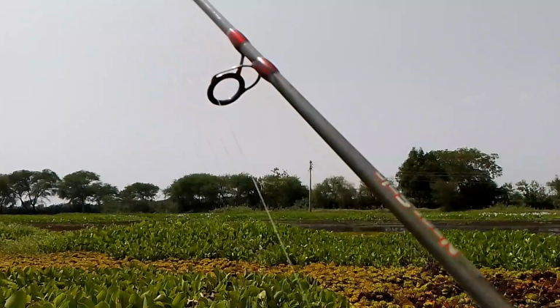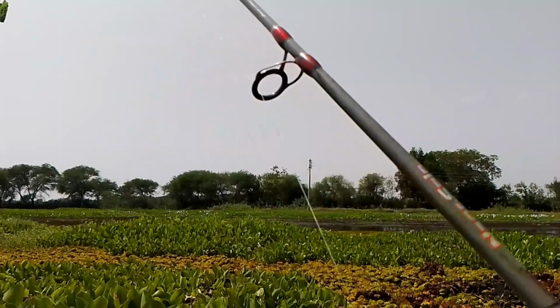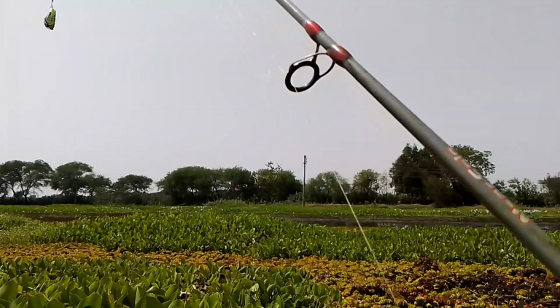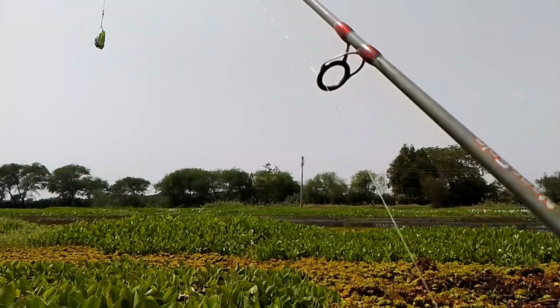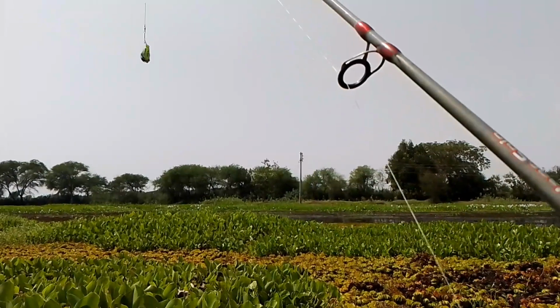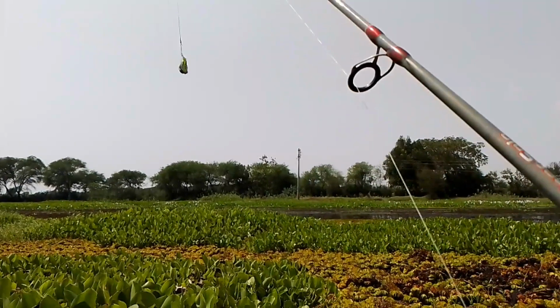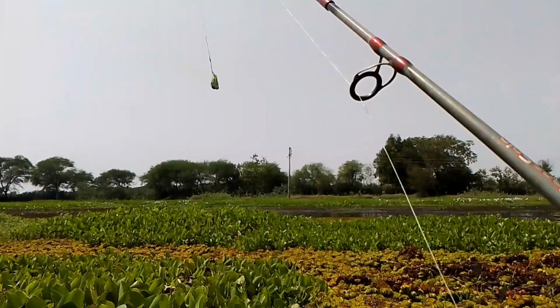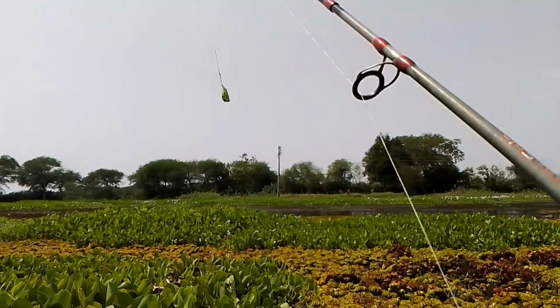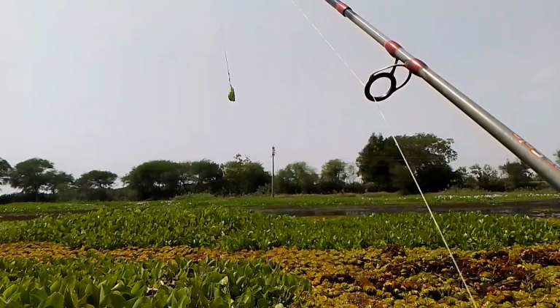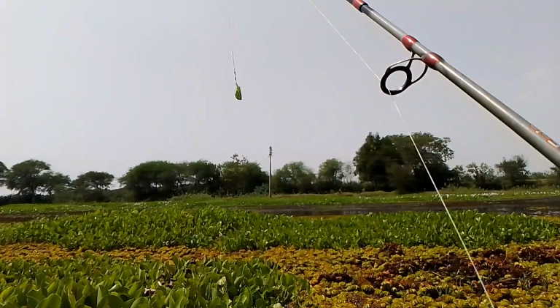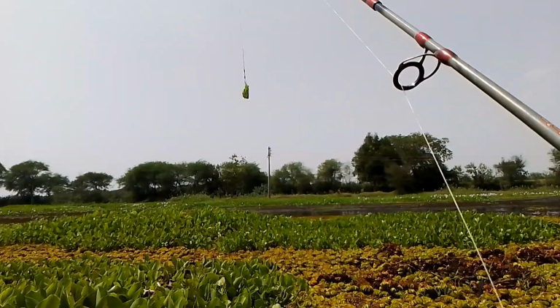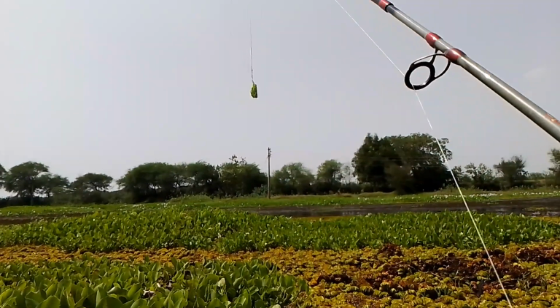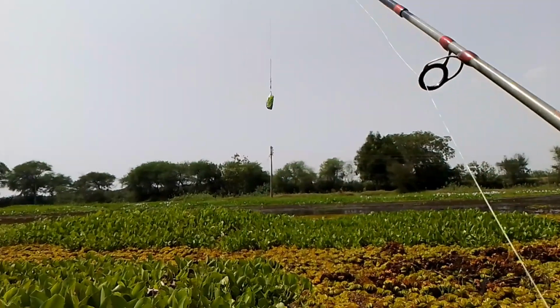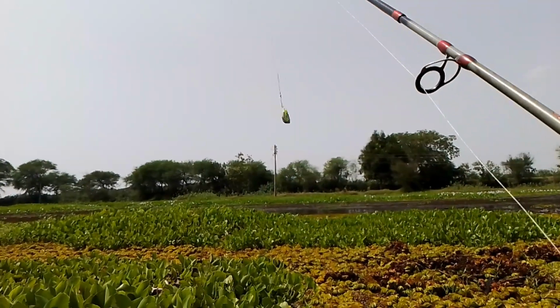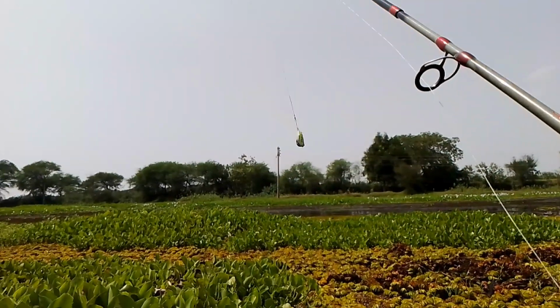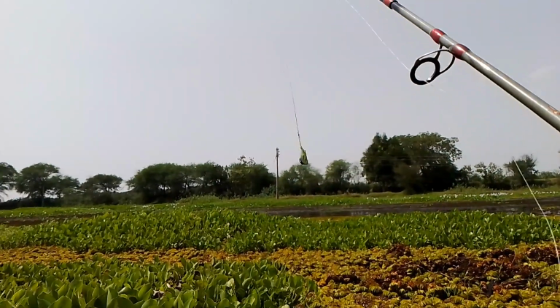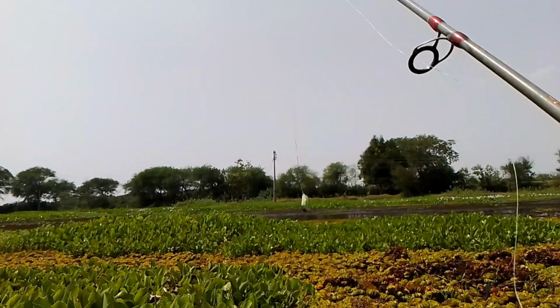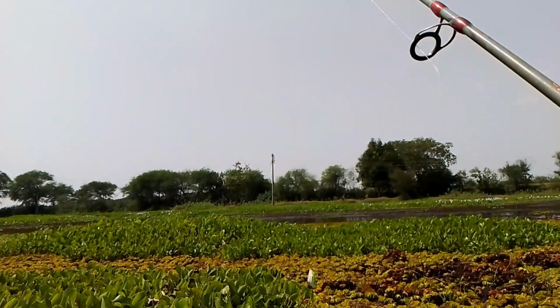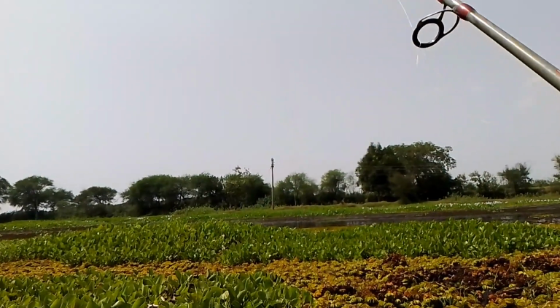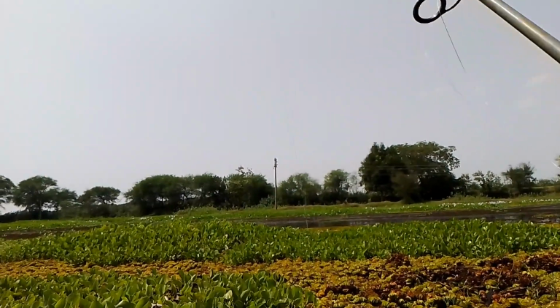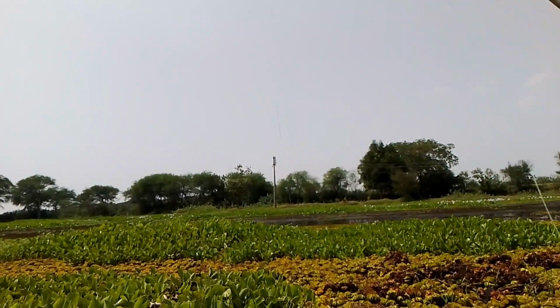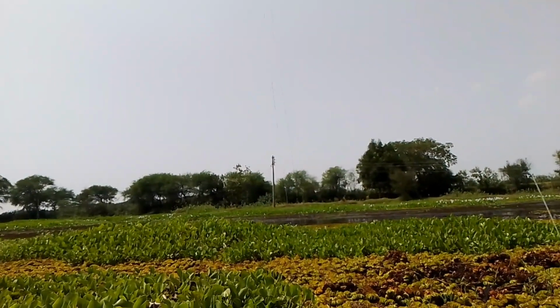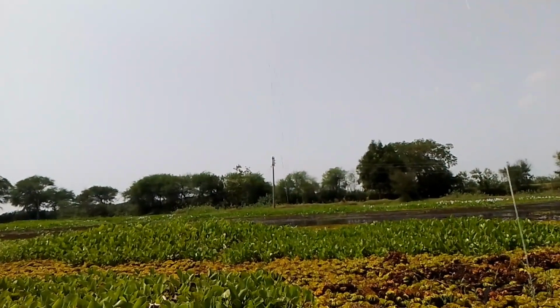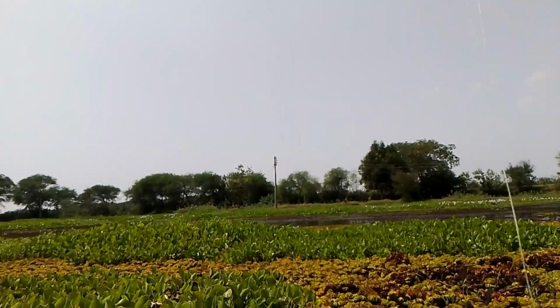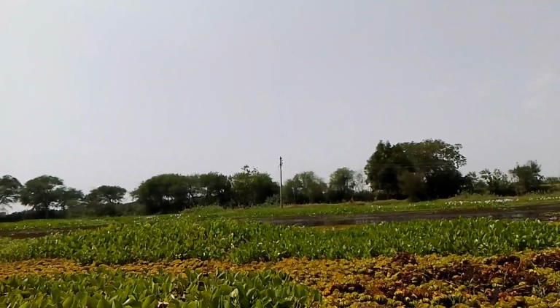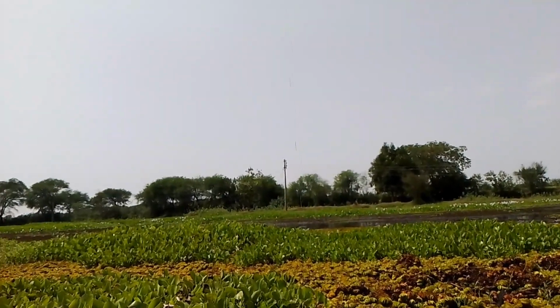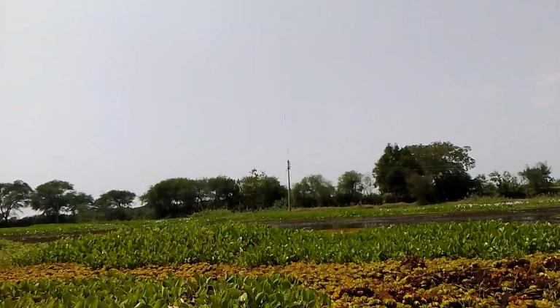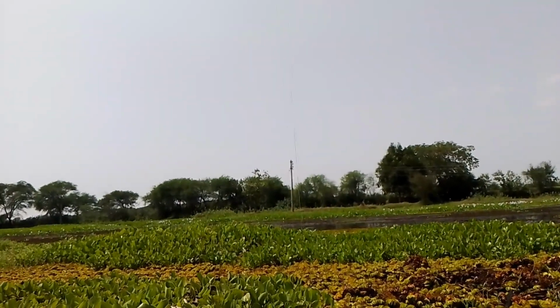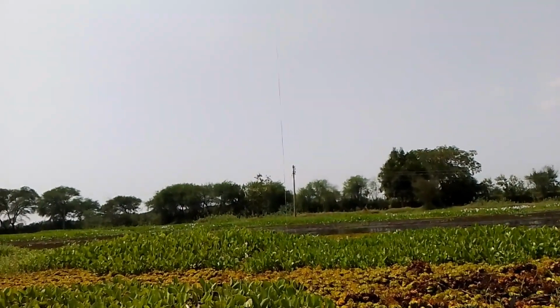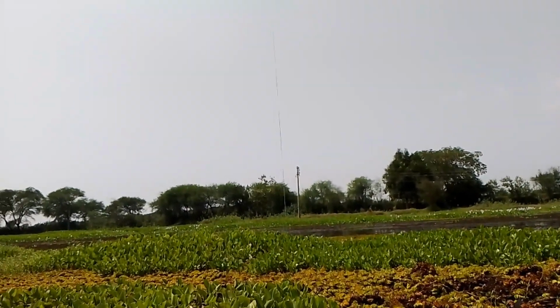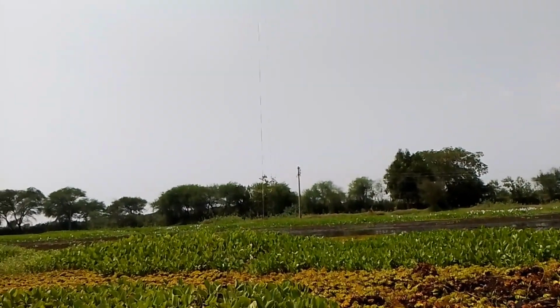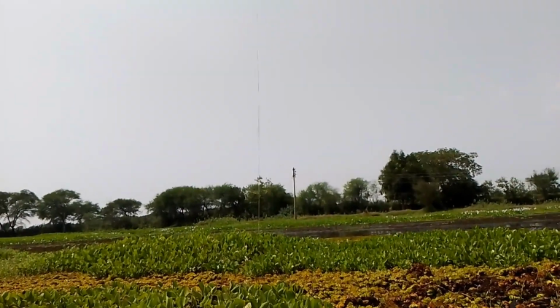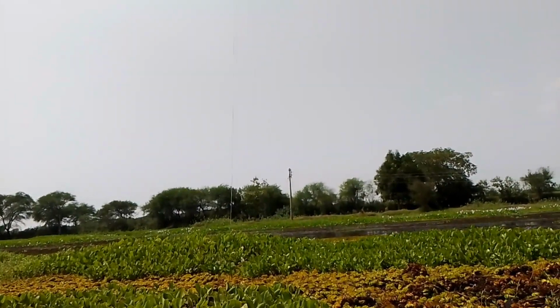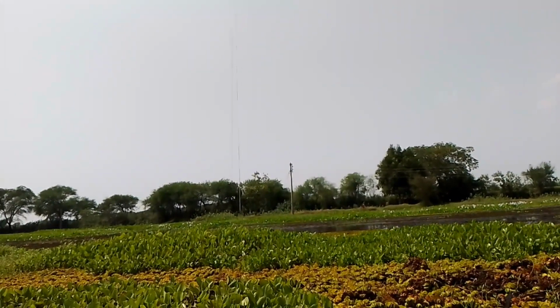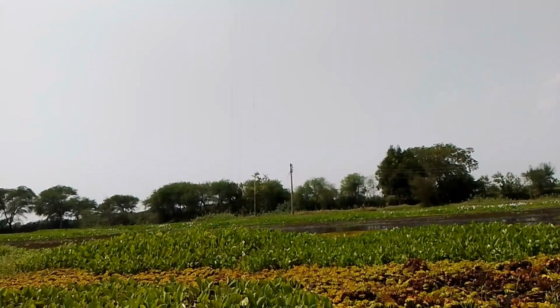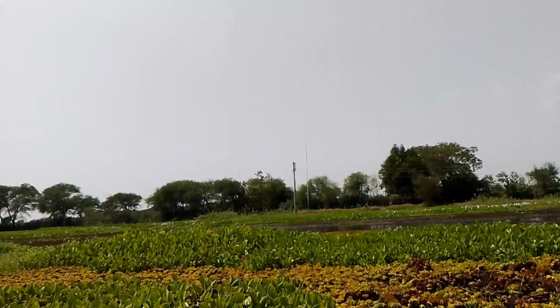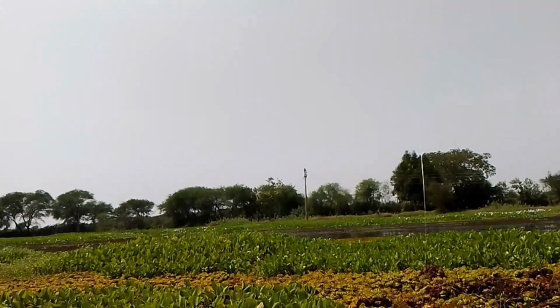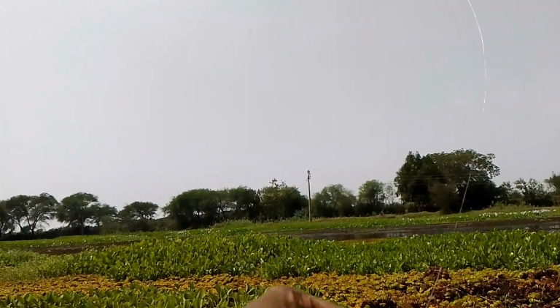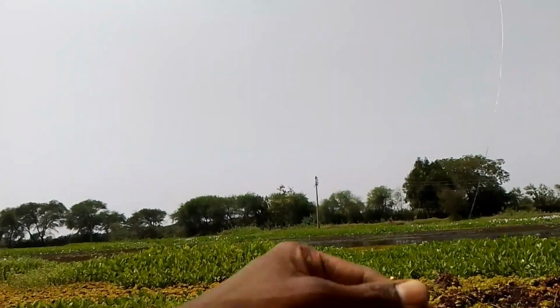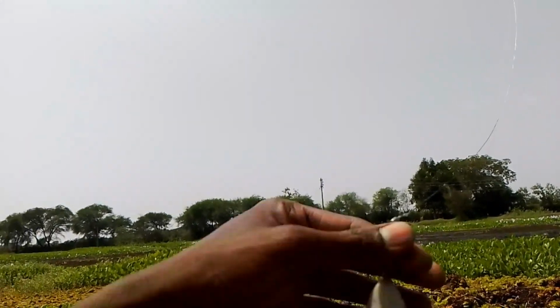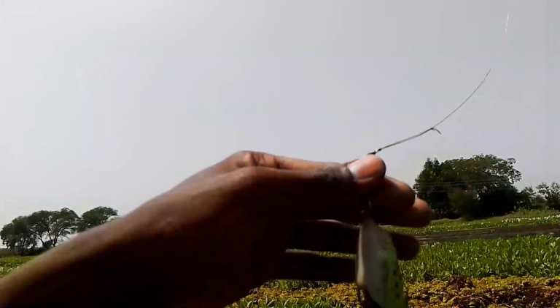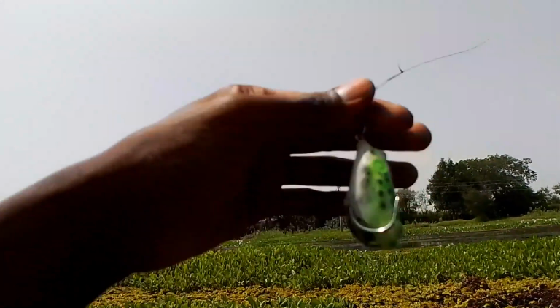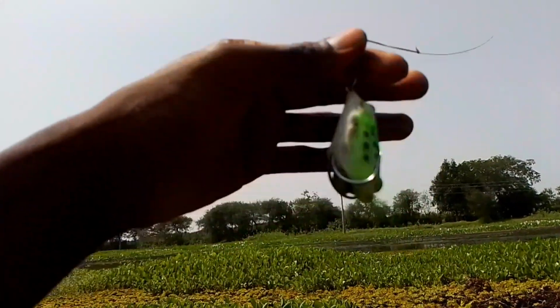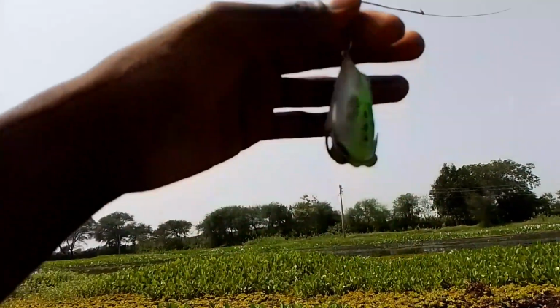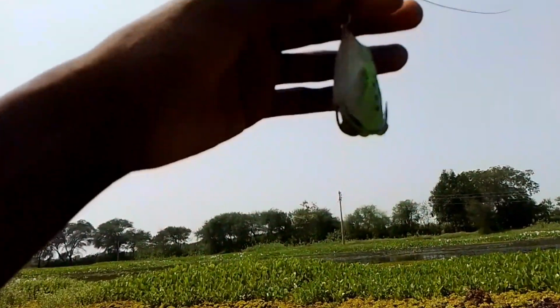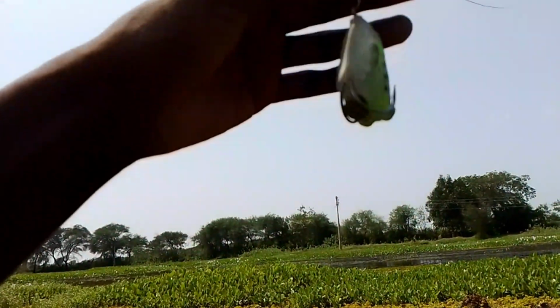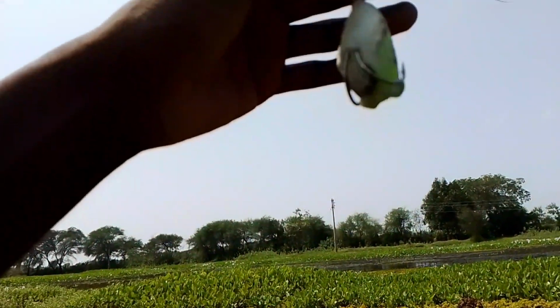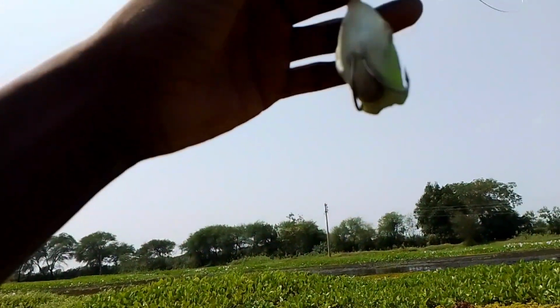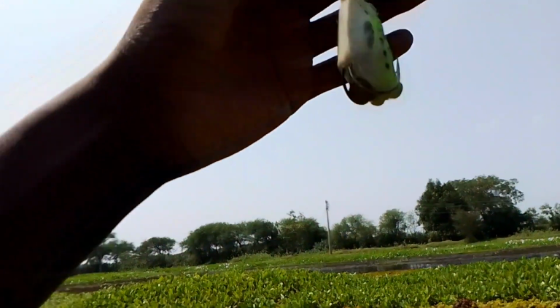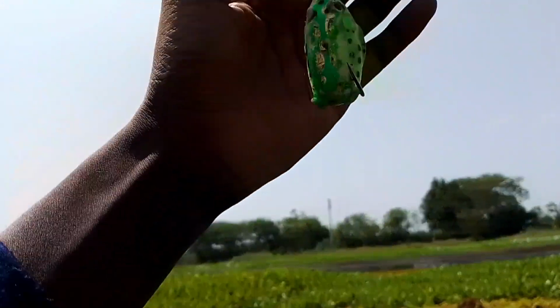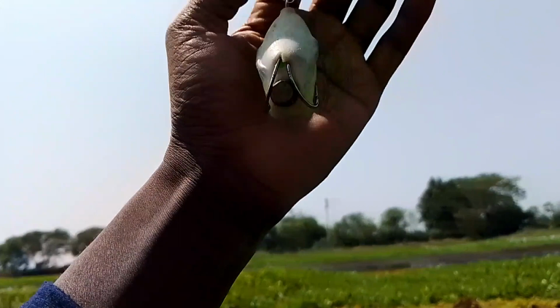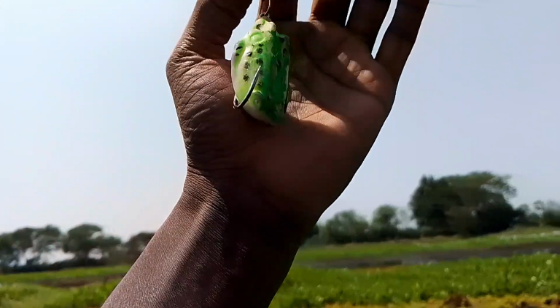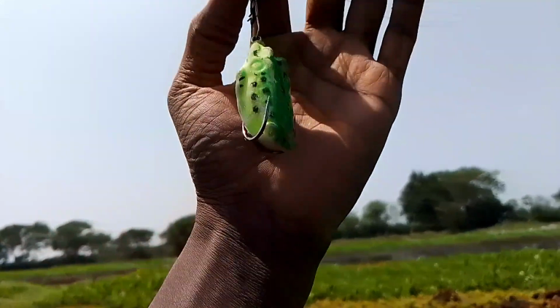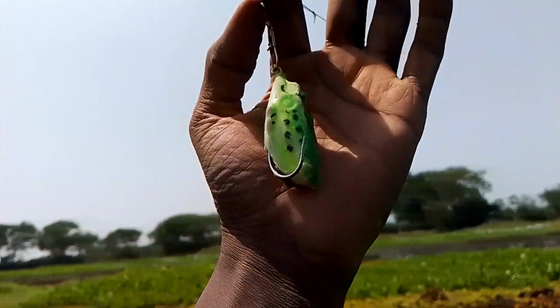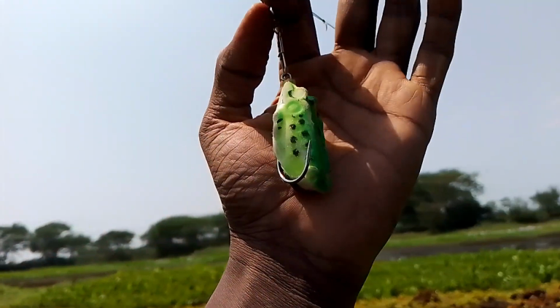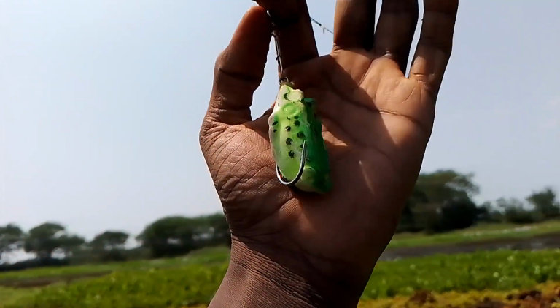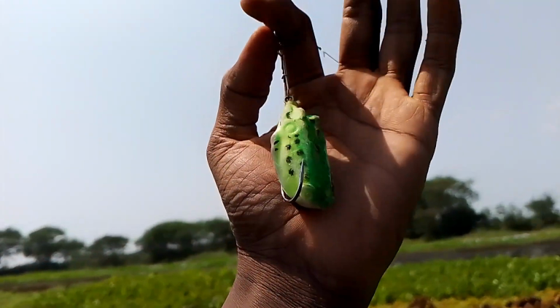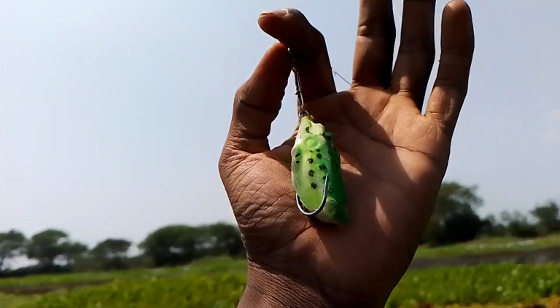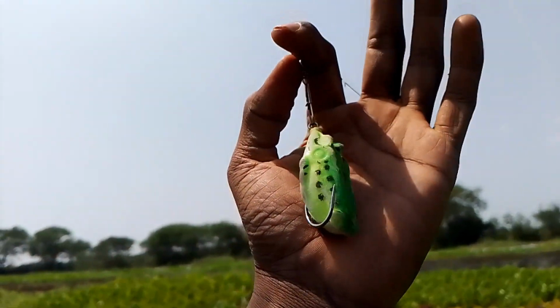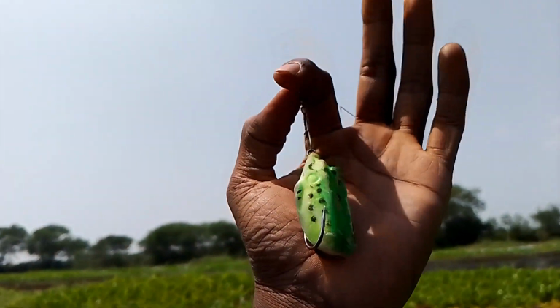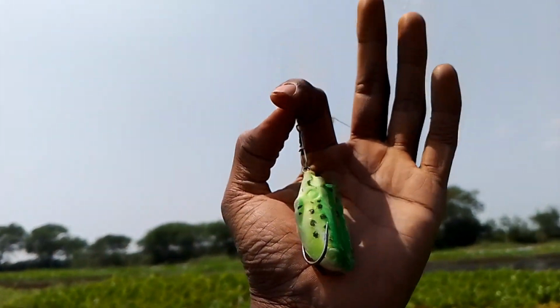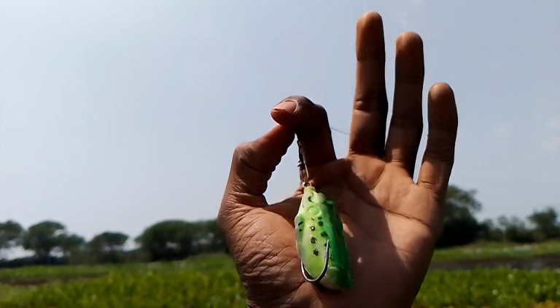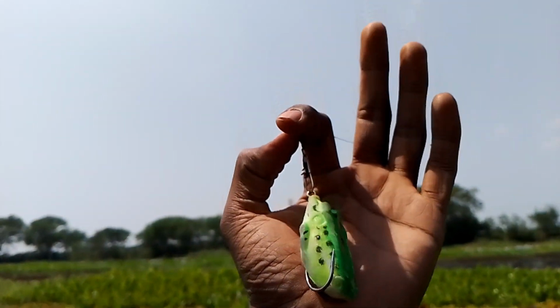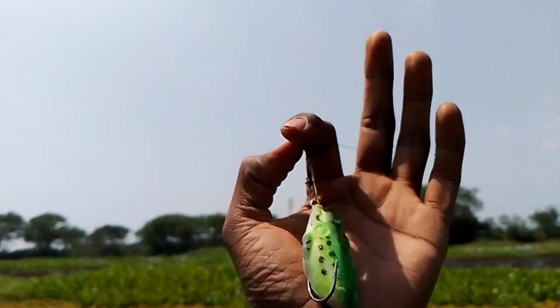Hey guys, today I am going to fishing. This is my furrier frog. It's a normal frog.